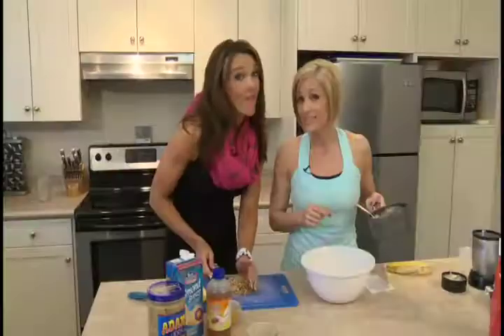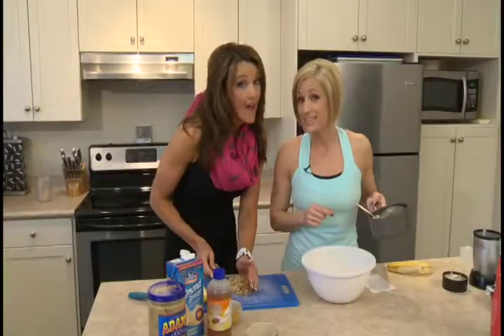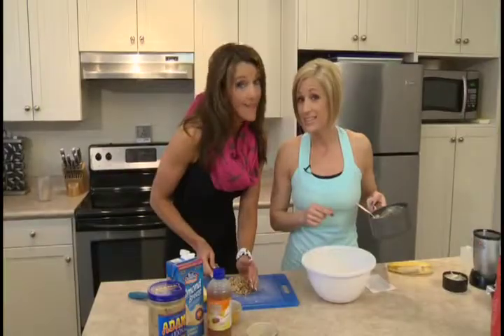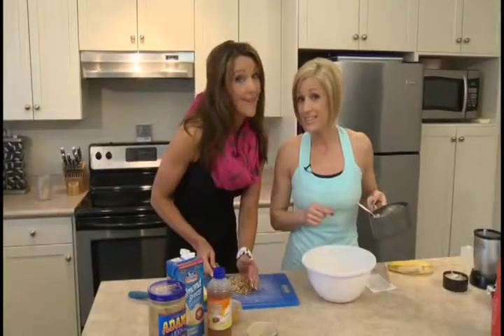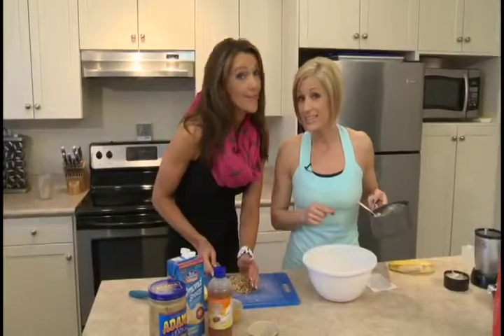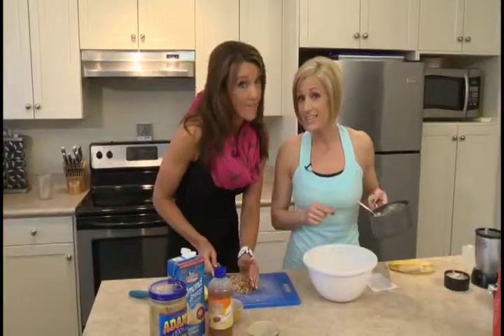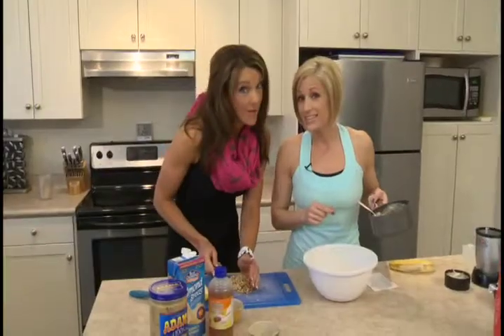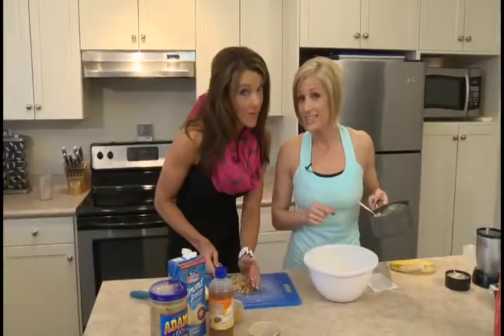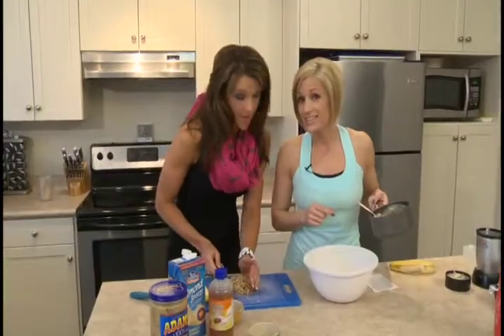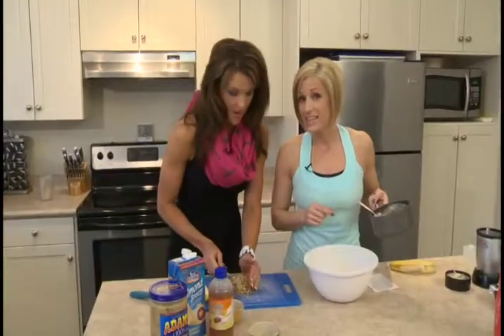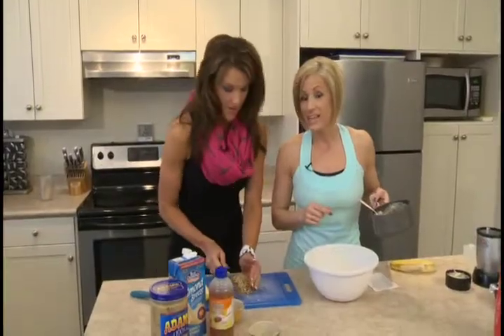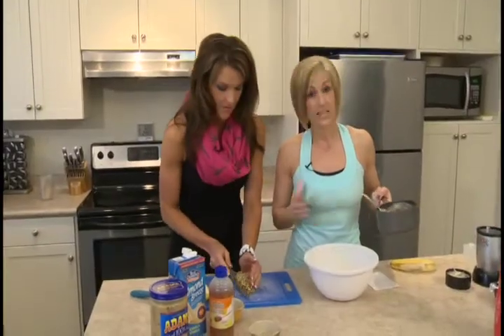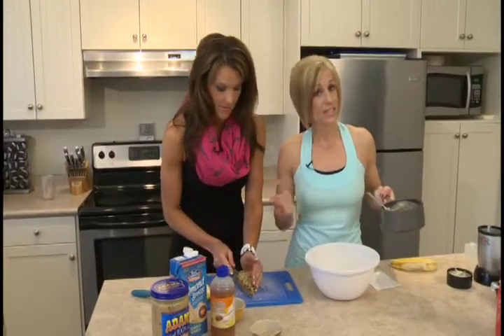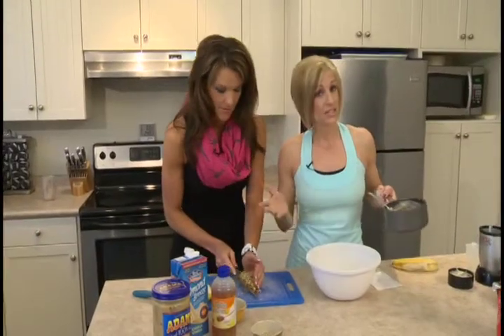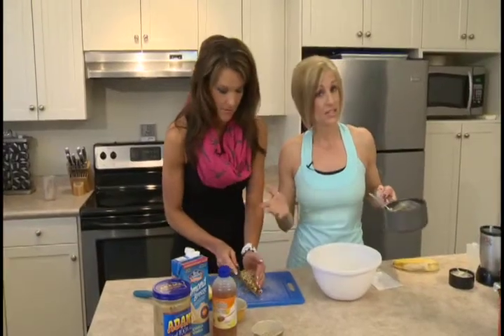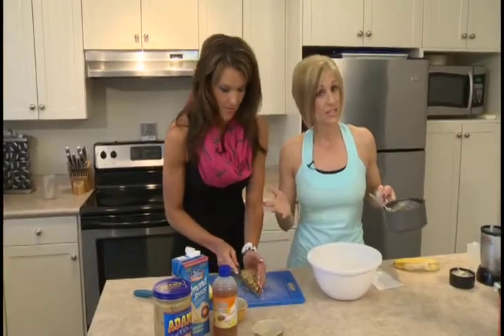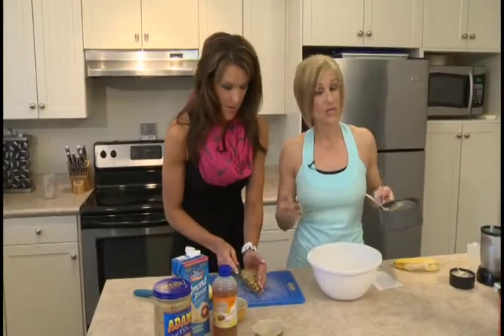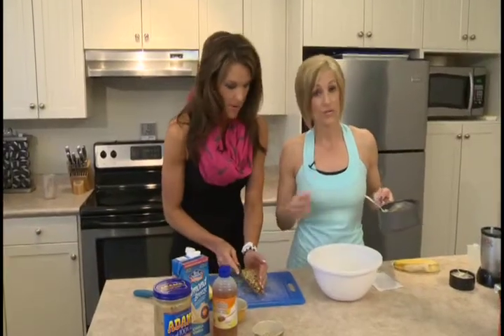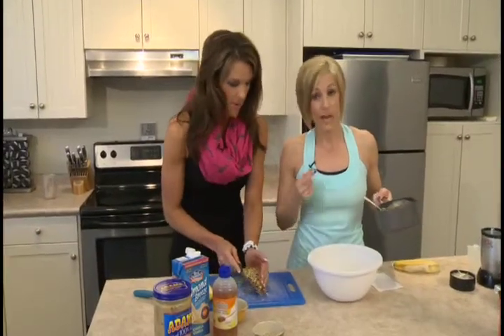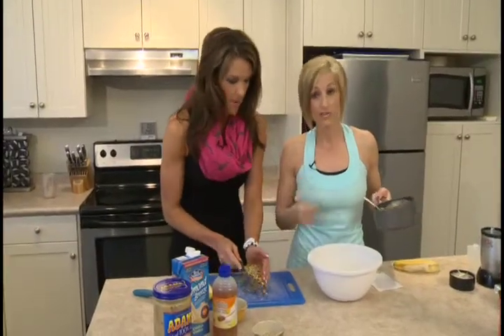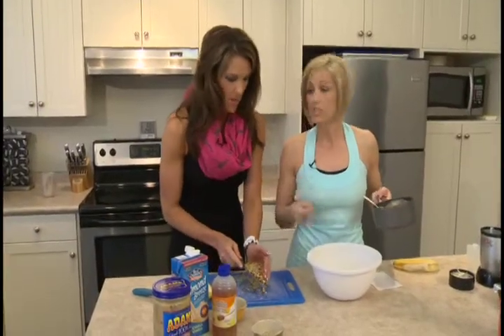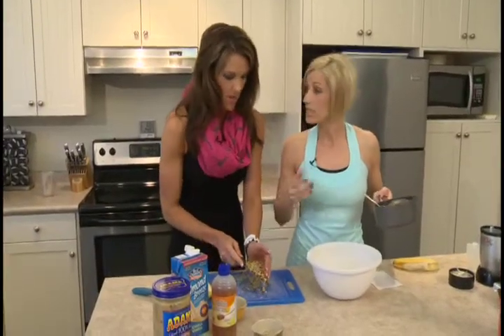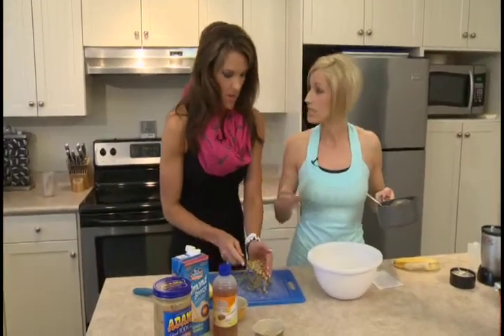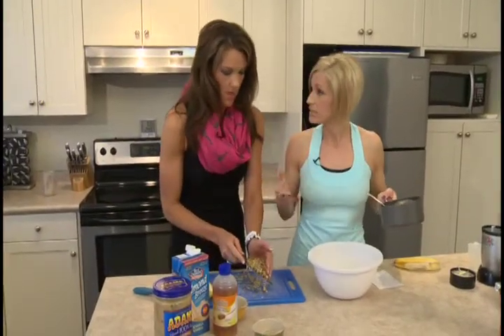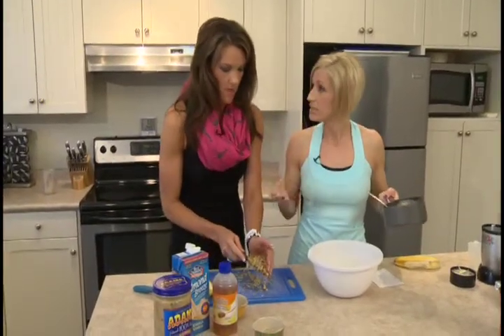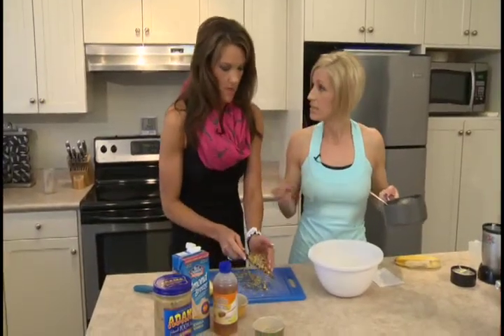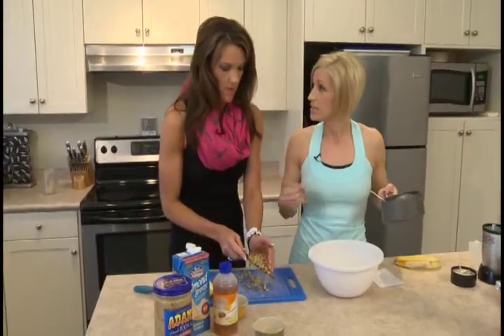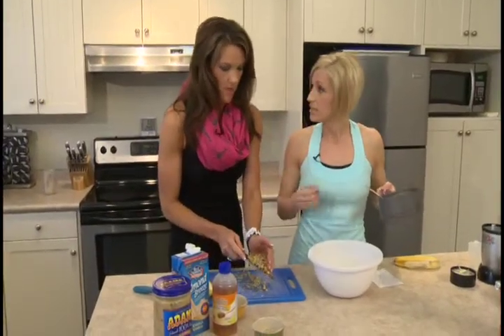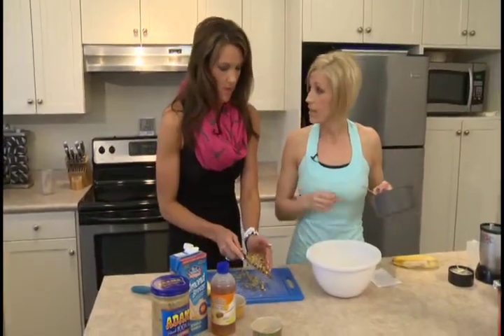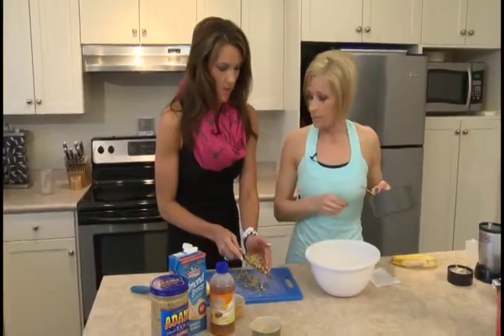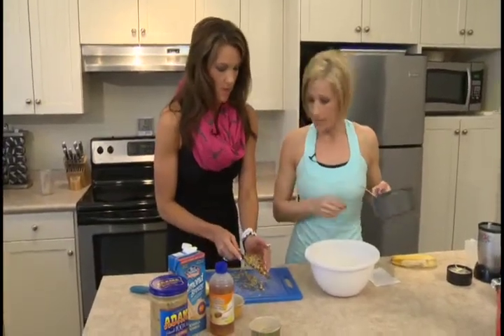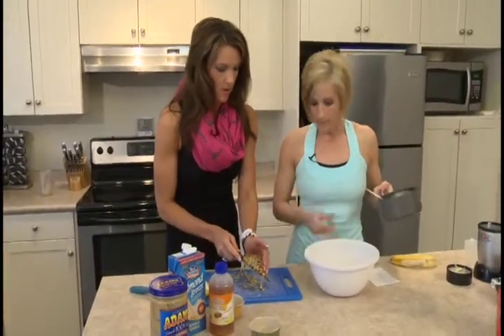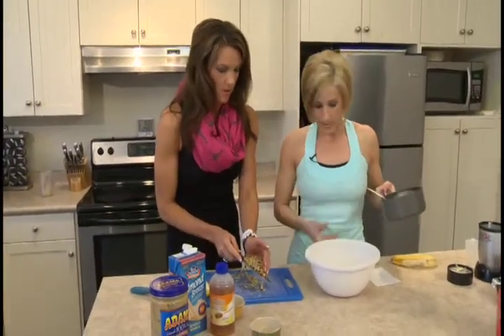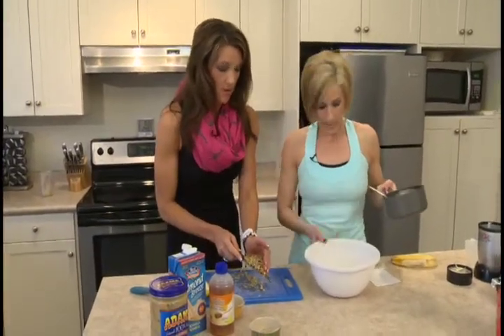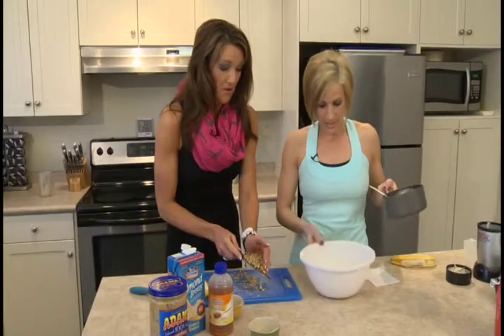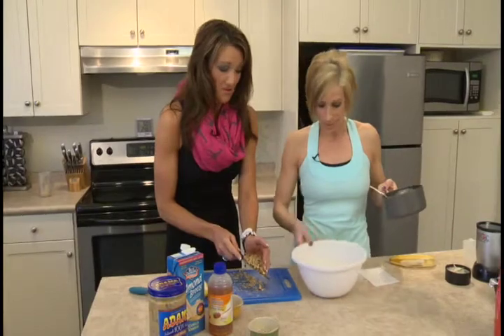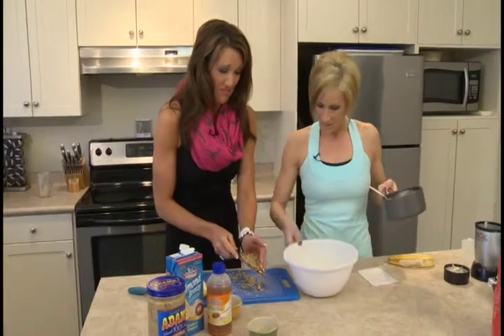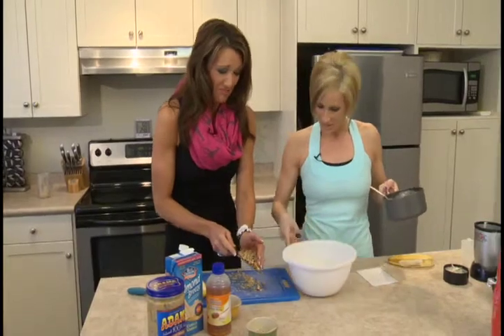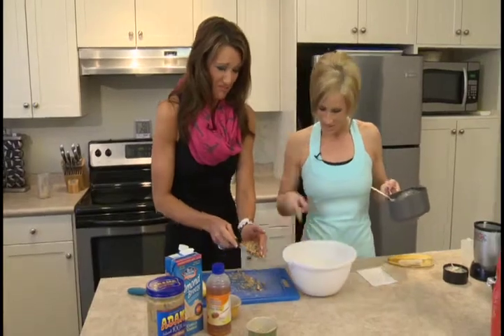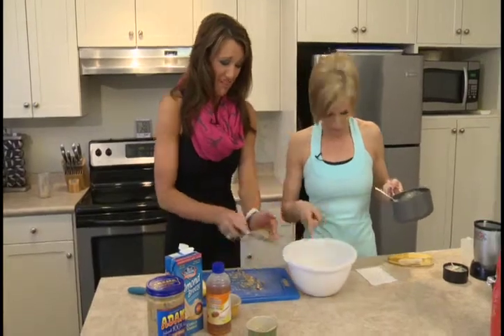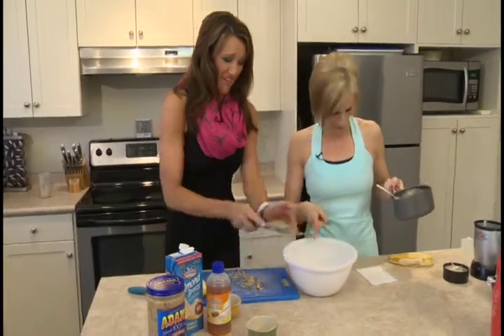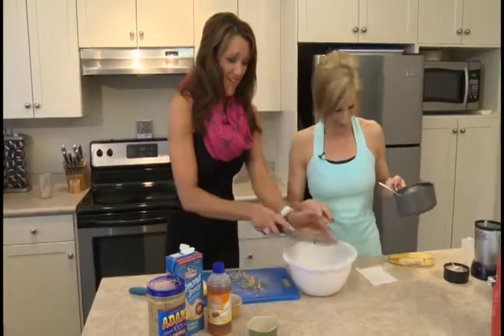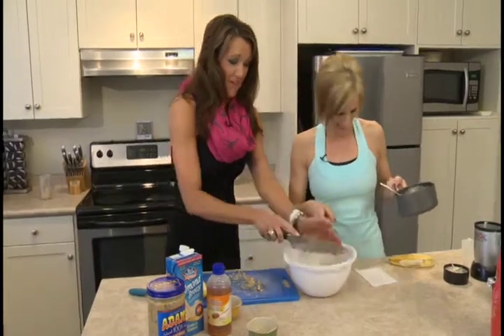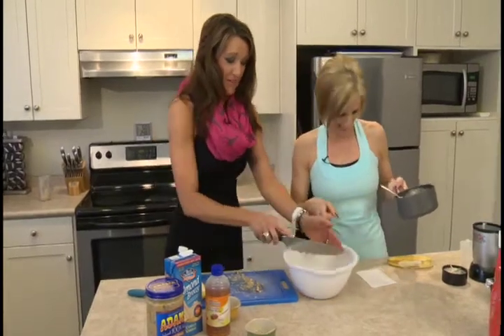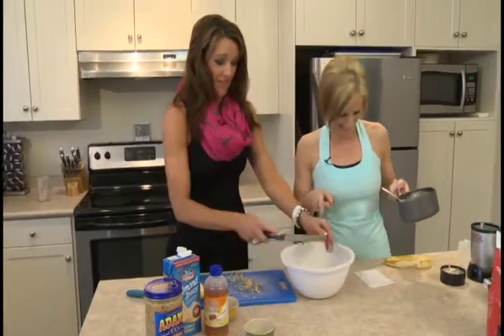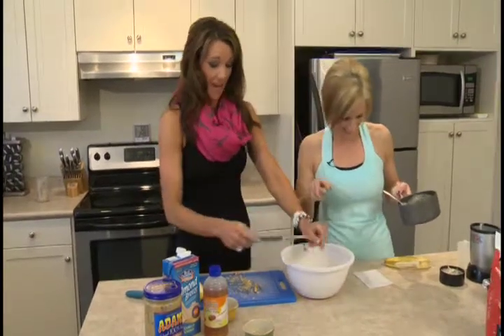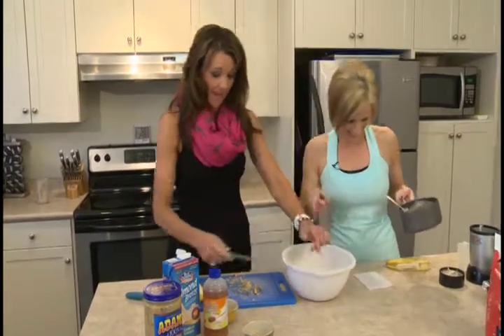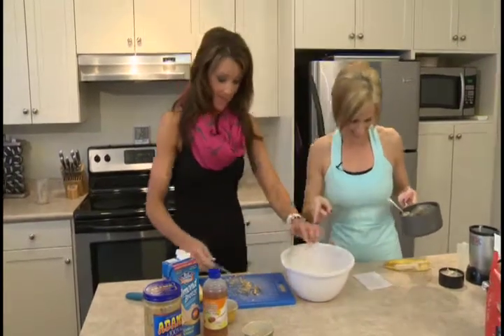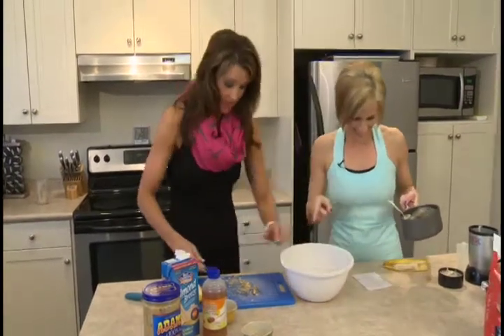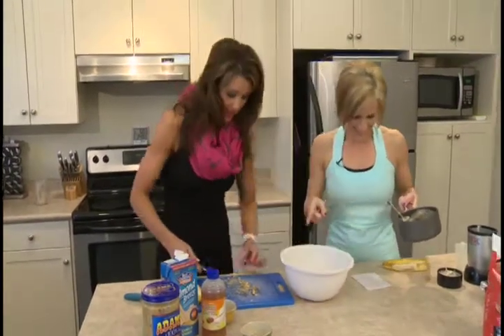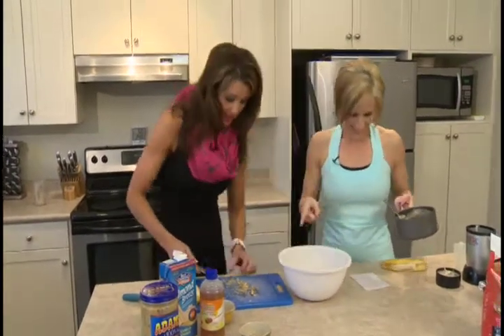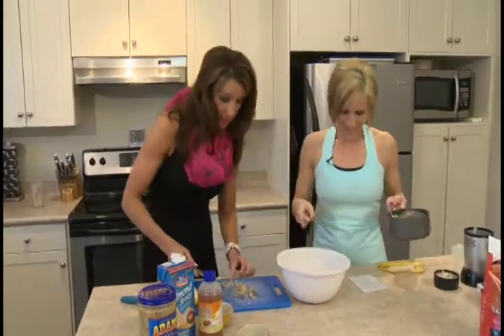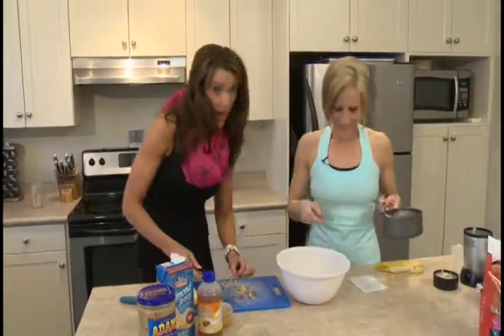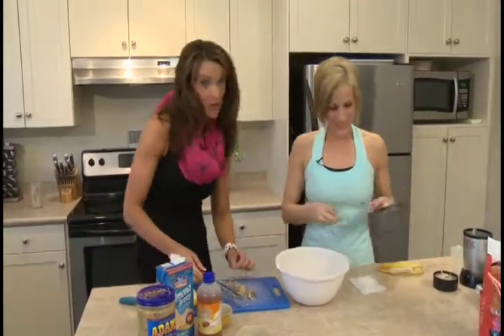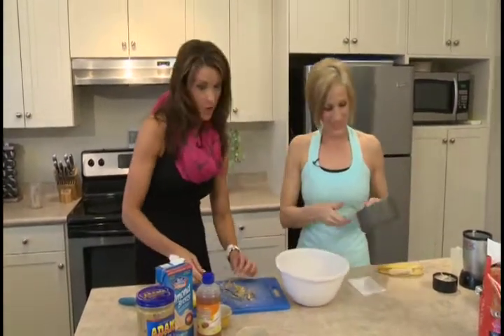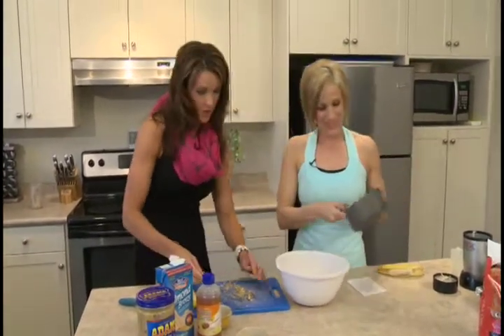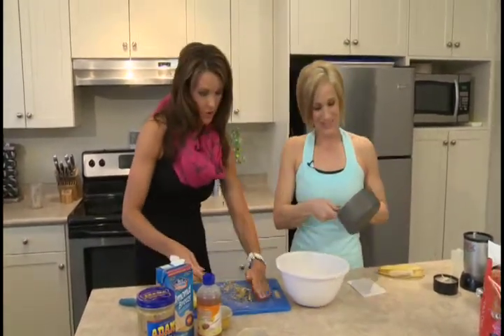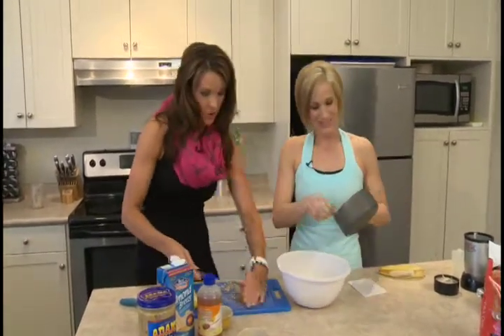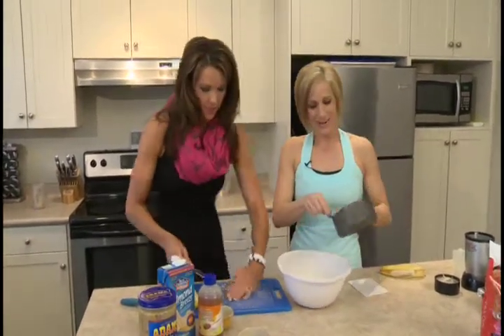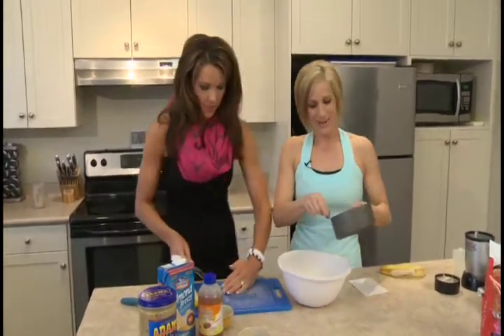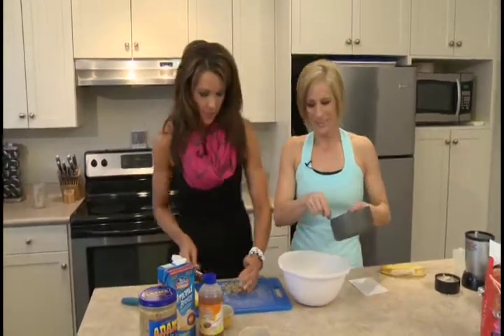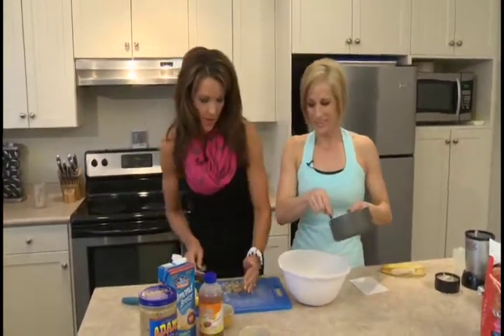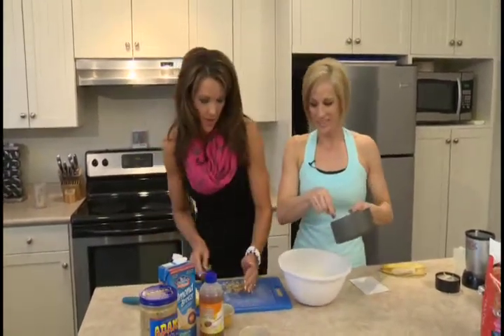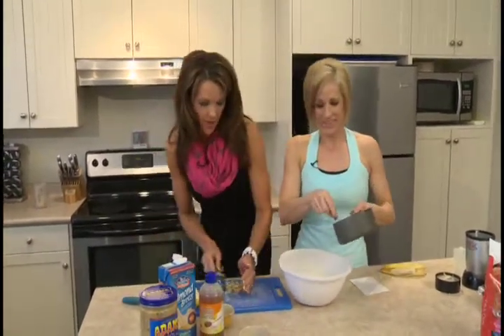Fat doesn't make you fat — it doesn't, no. You actually need it. Just drop it in there, acting like it's my cooking show.